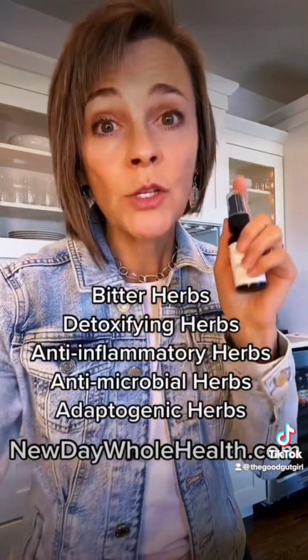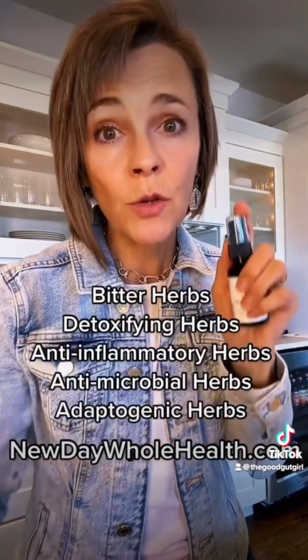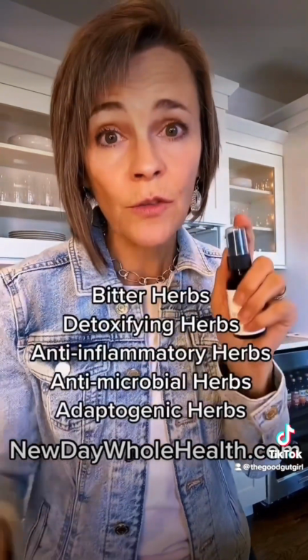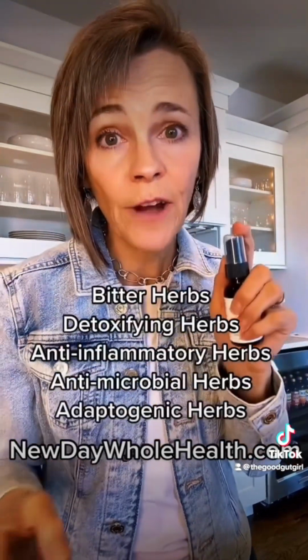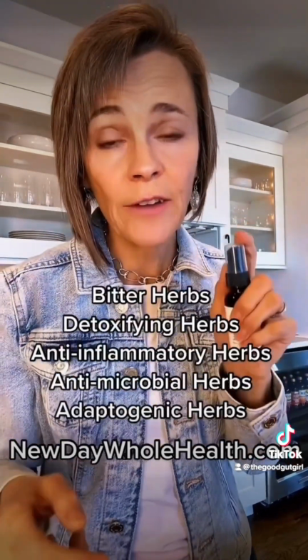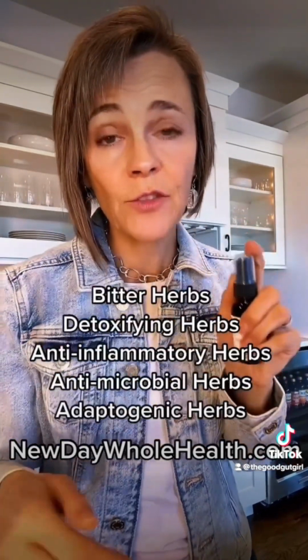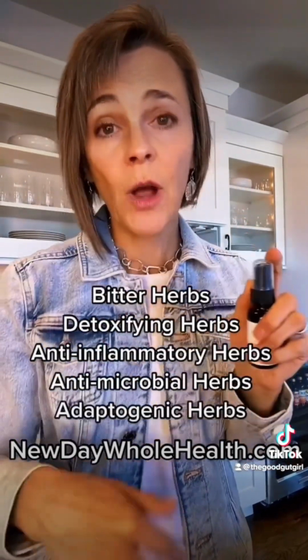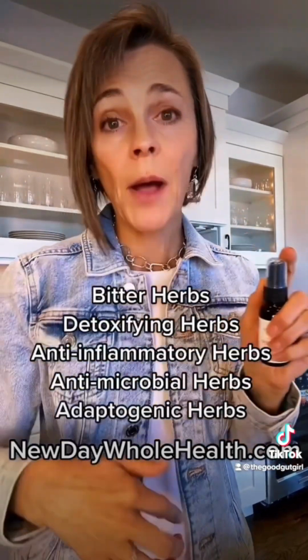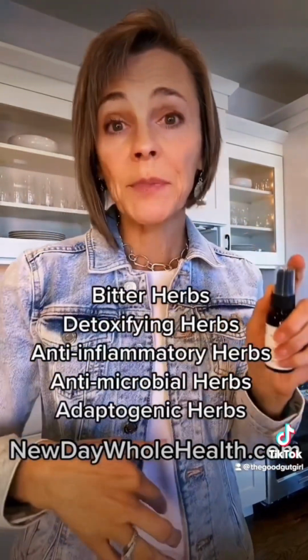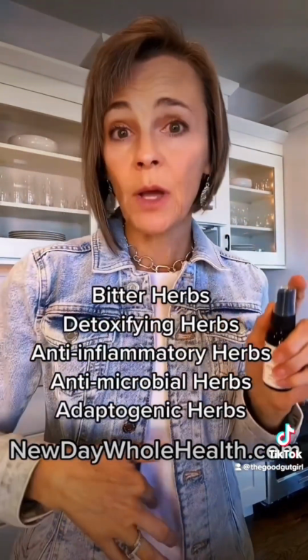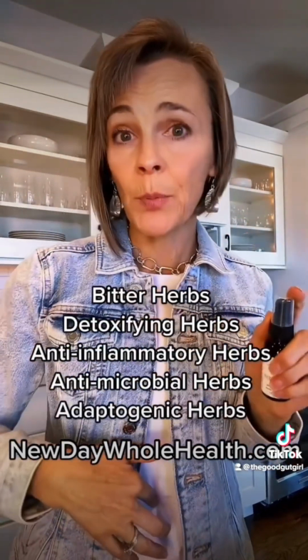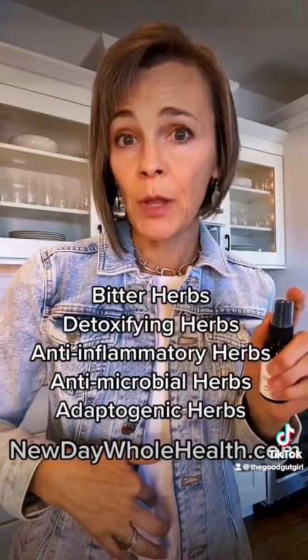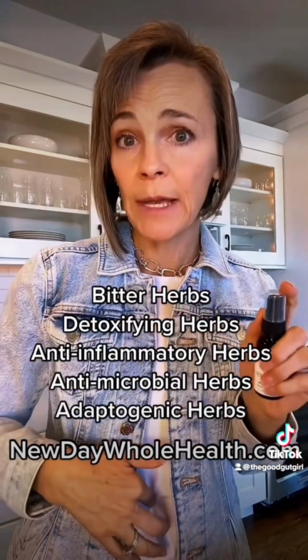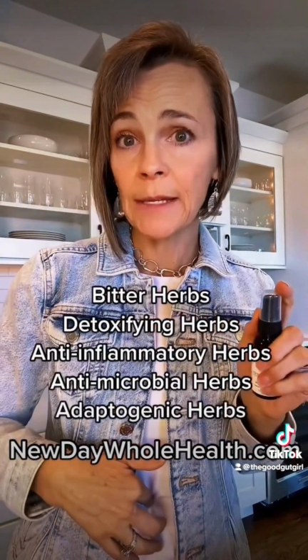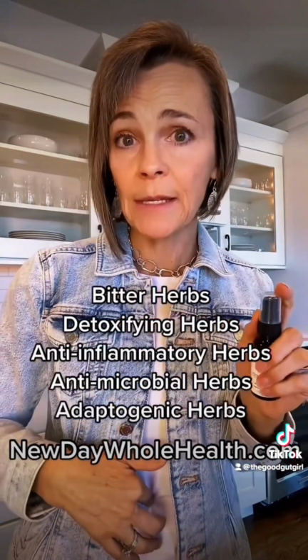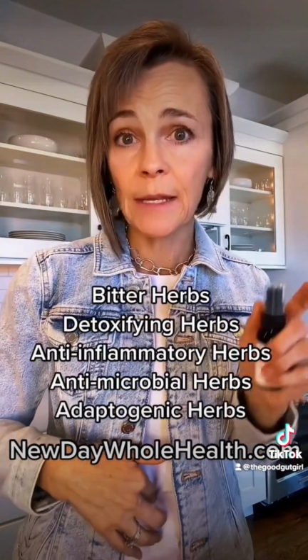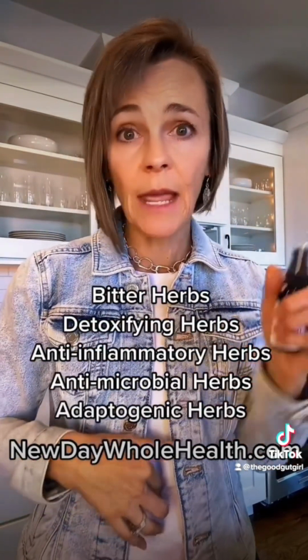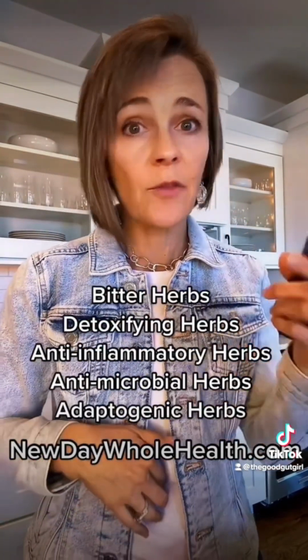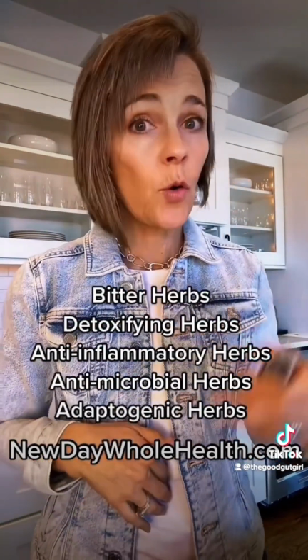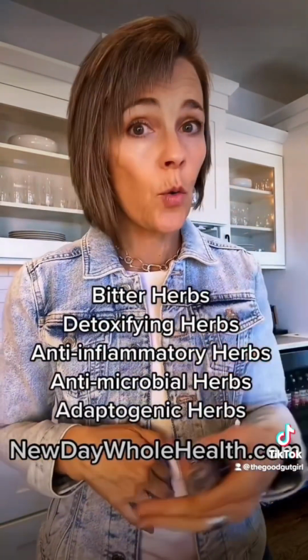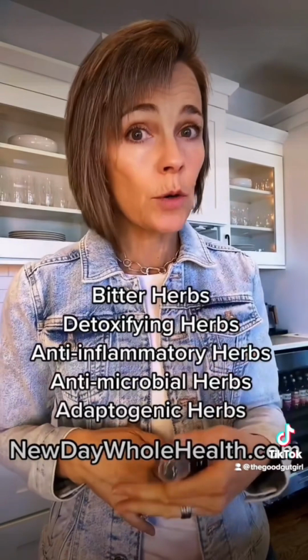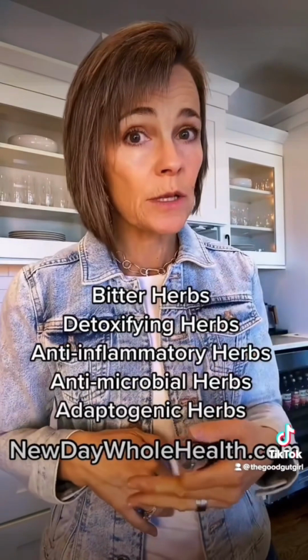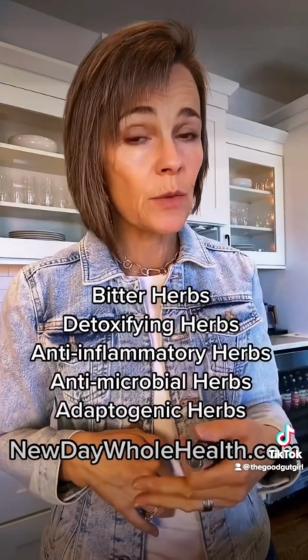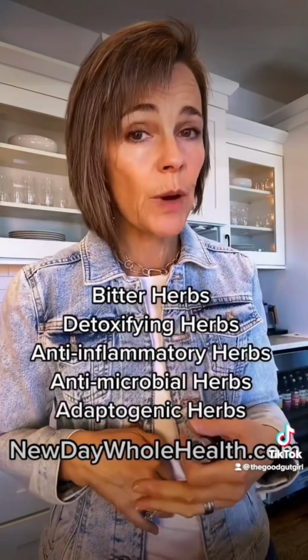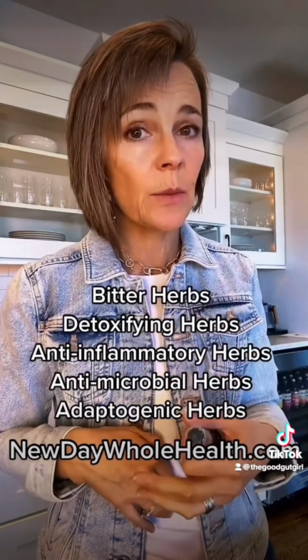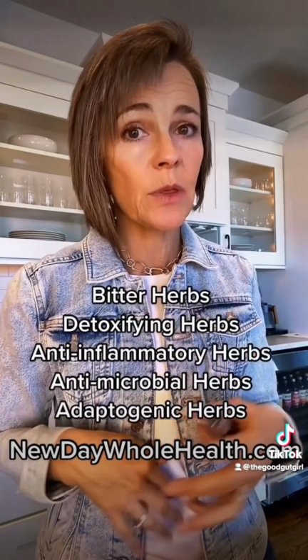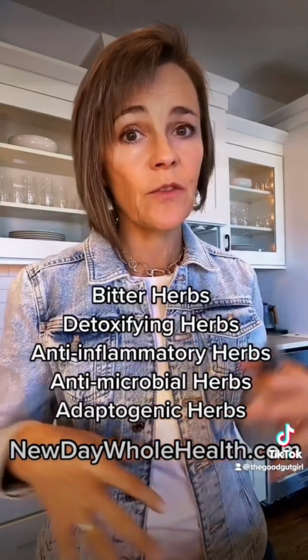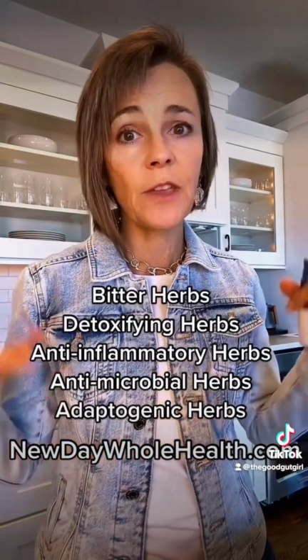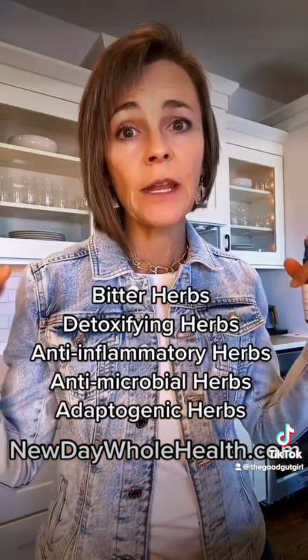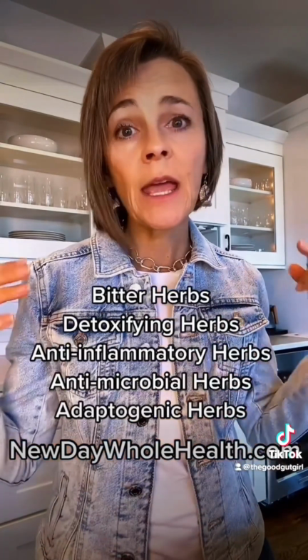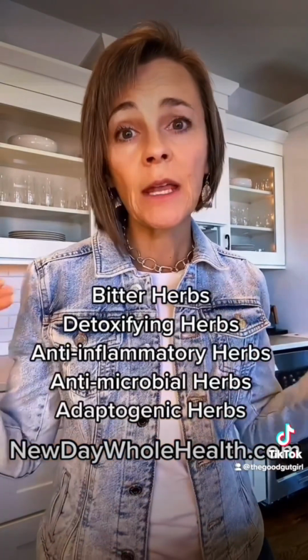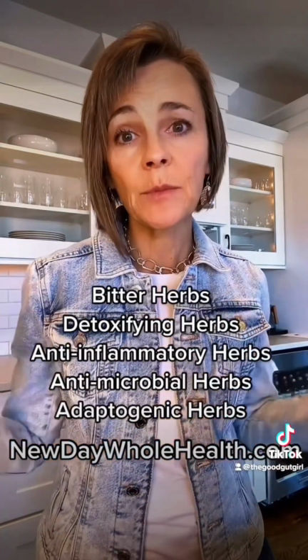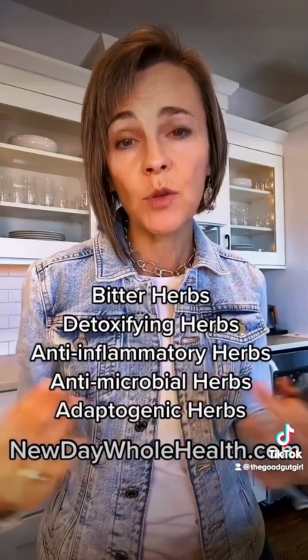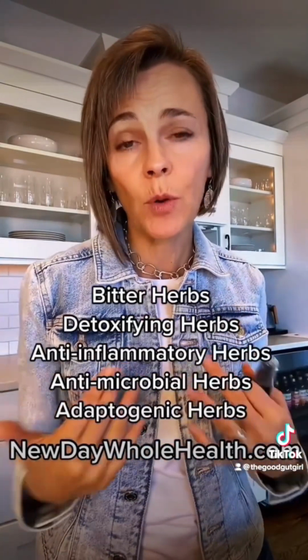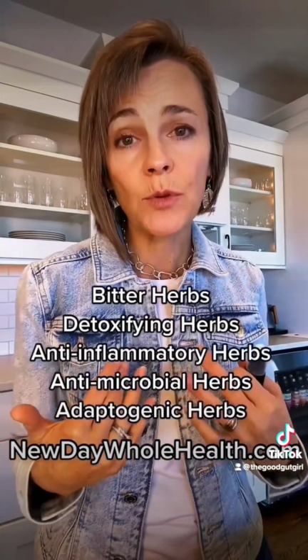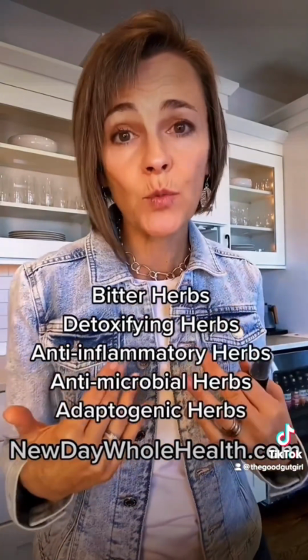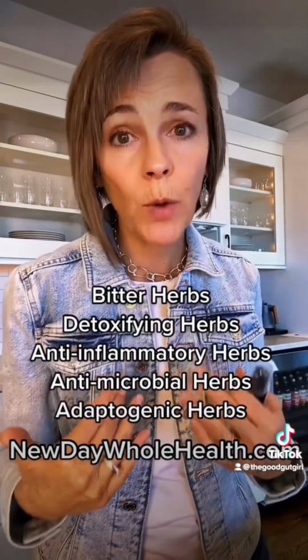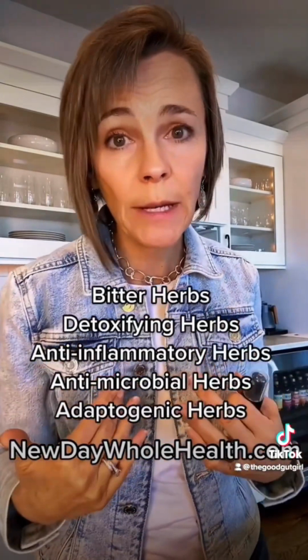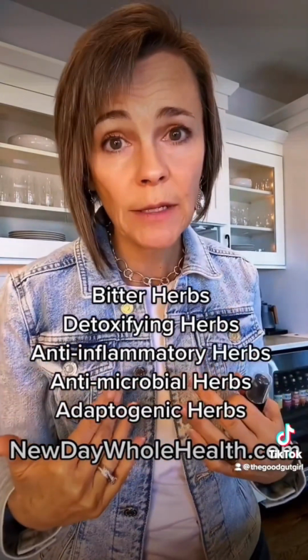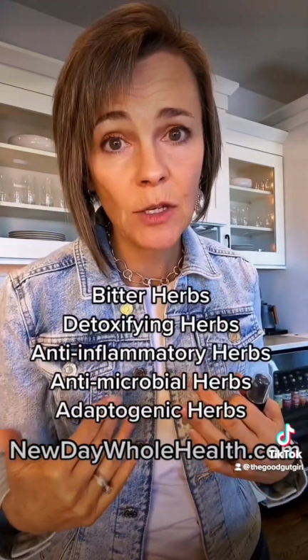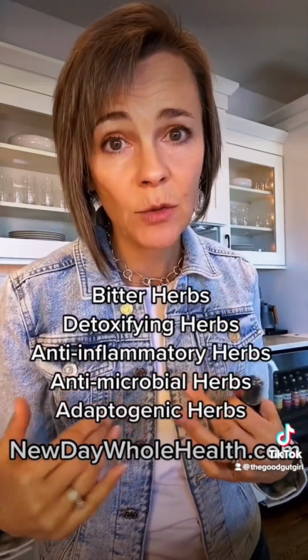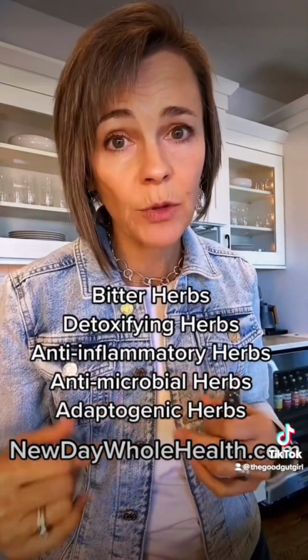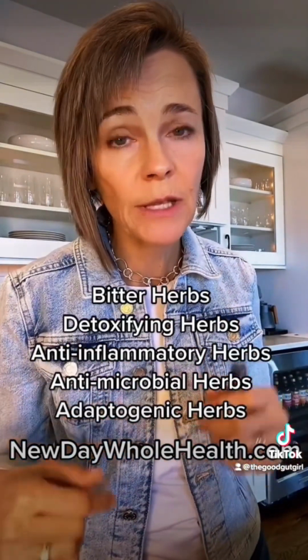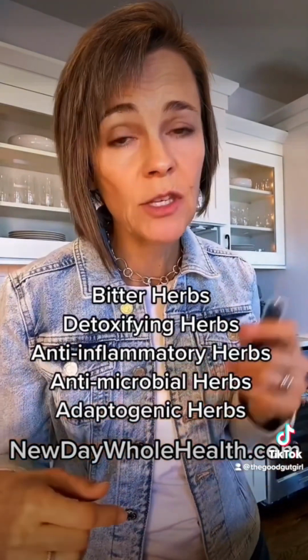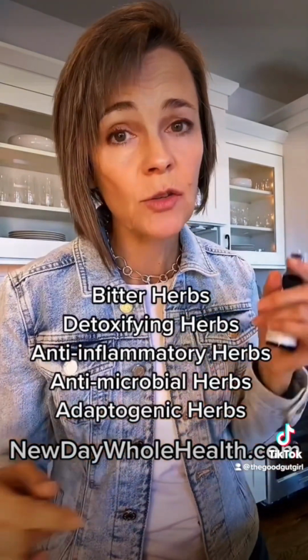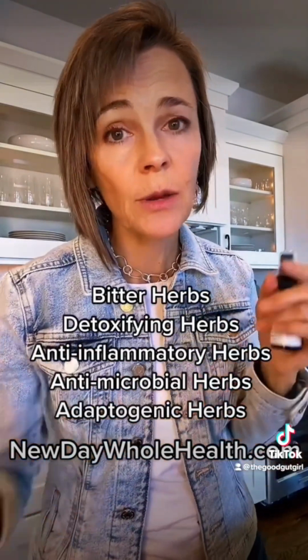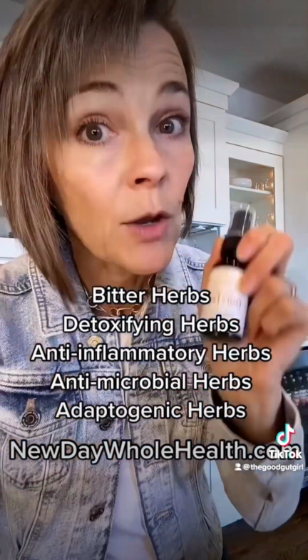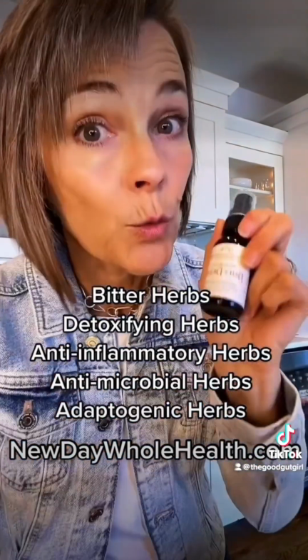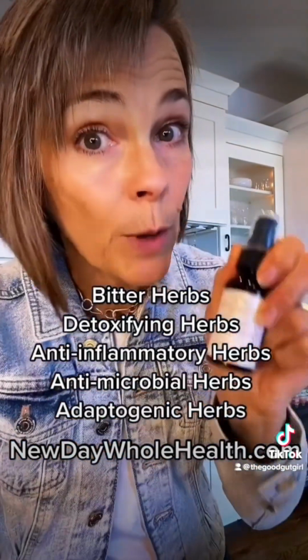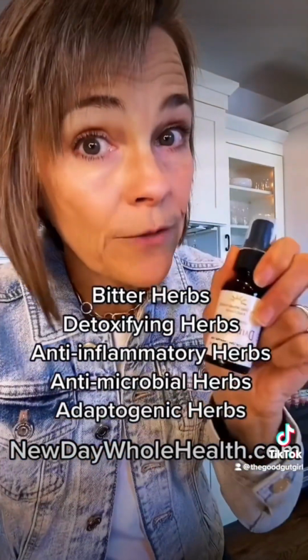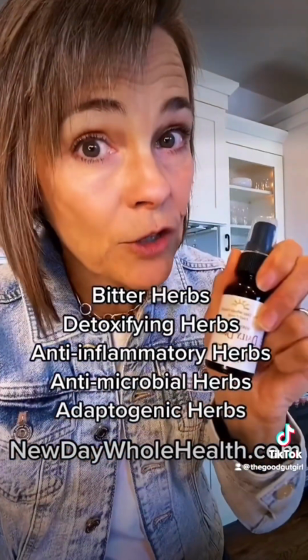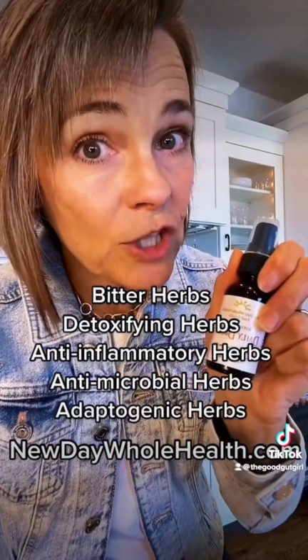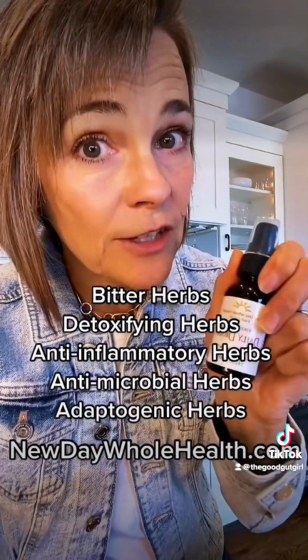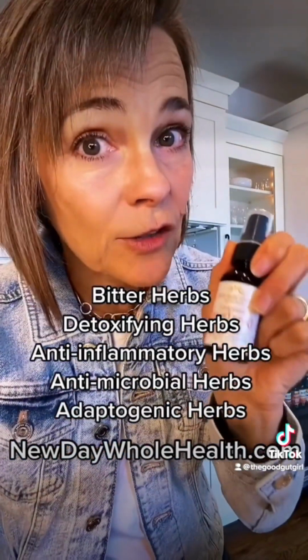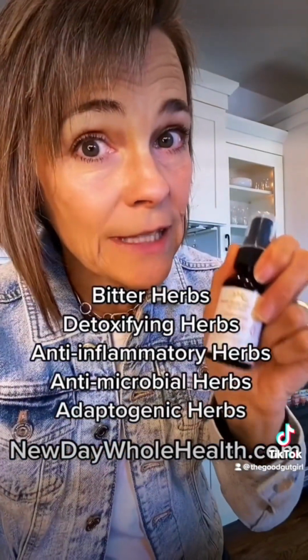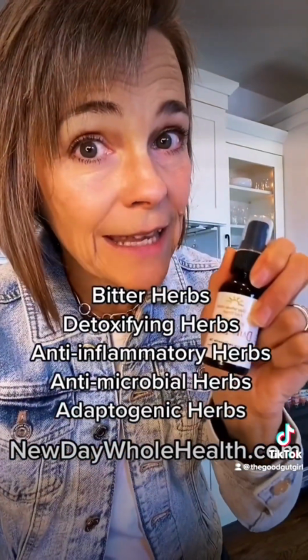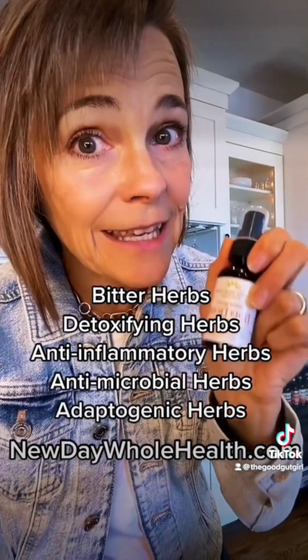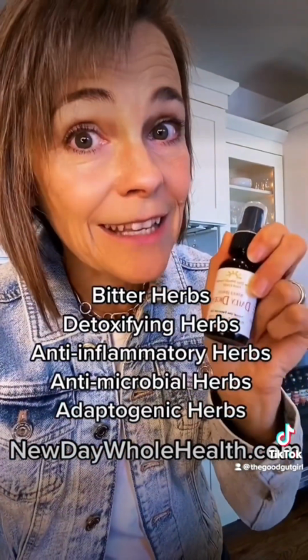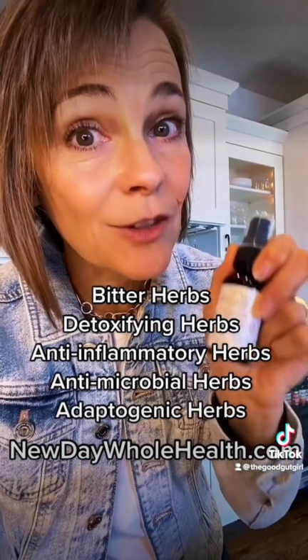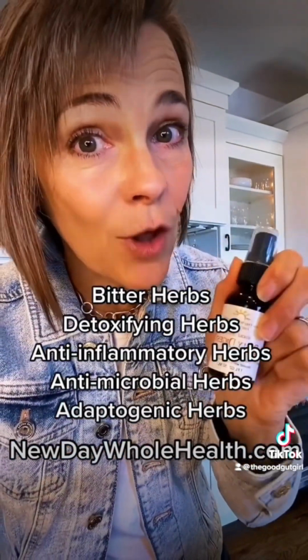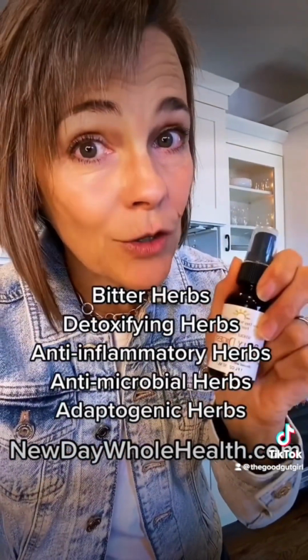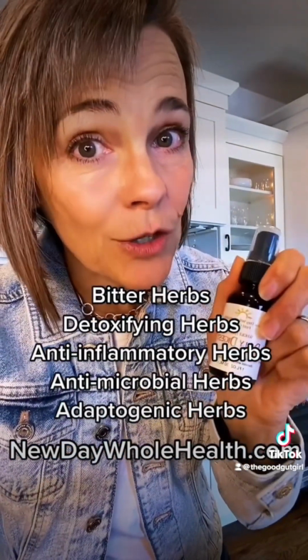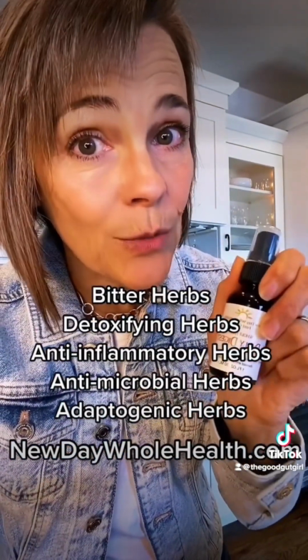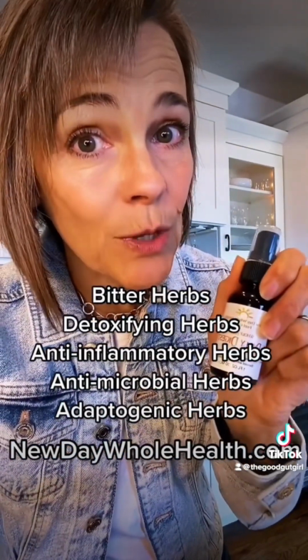Two to five drops — apply into the navel or to the bottom of the feet. It absorbs right into your bloodstream. Great for gentle daily long-term use.